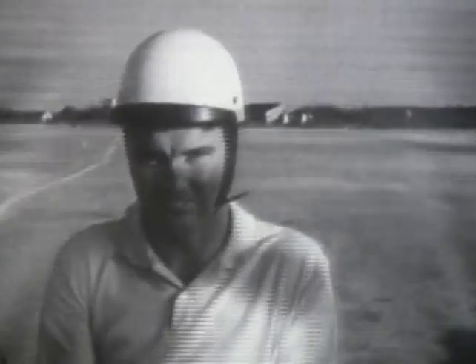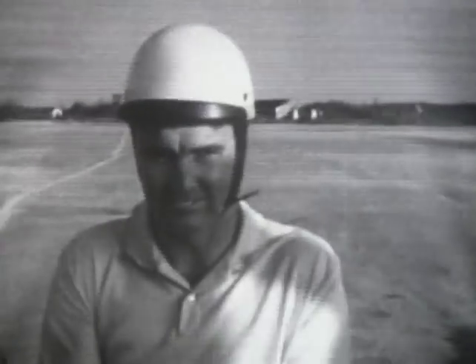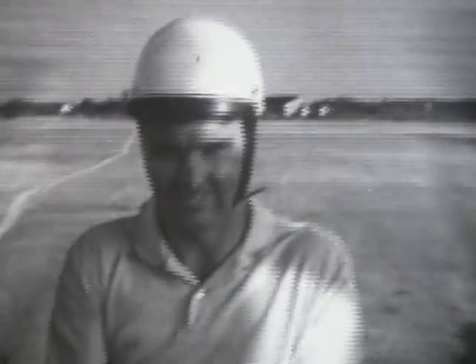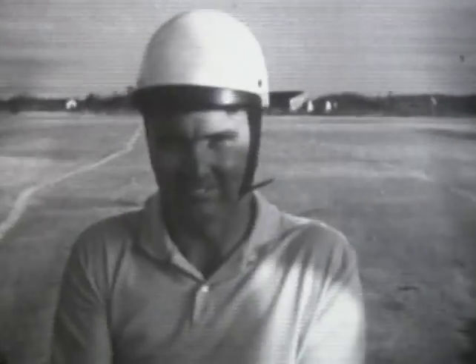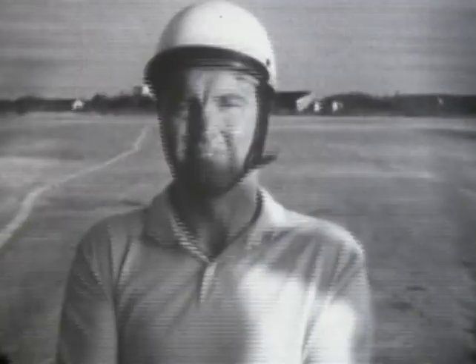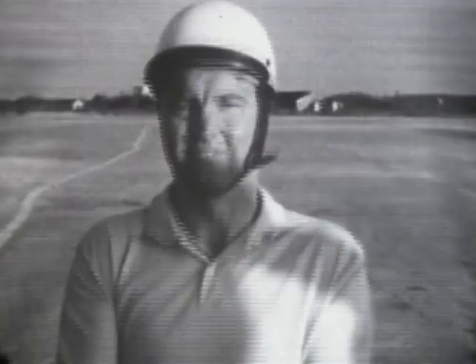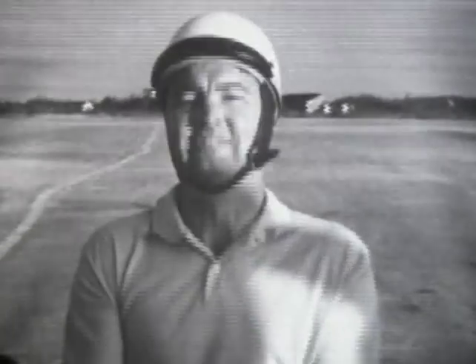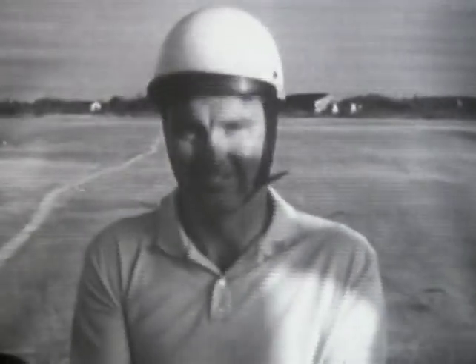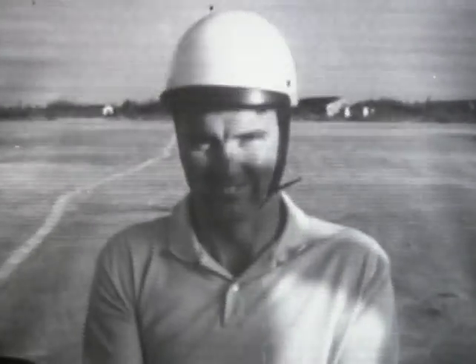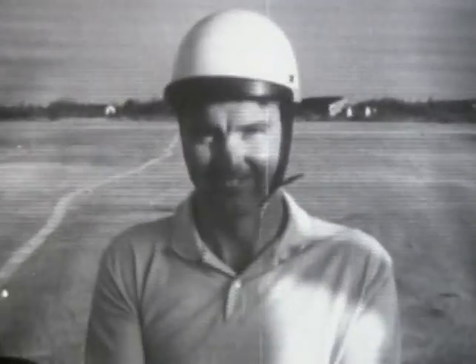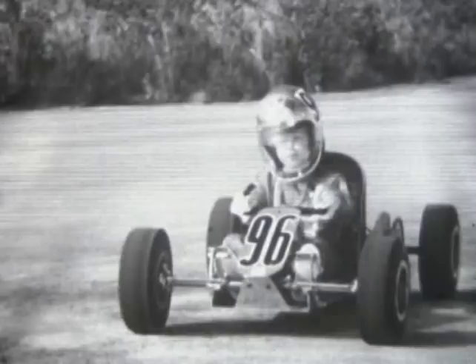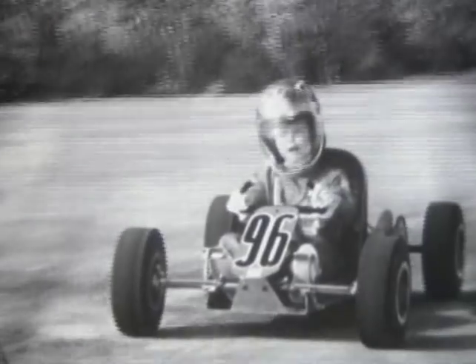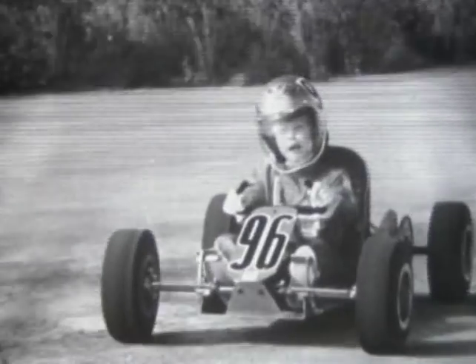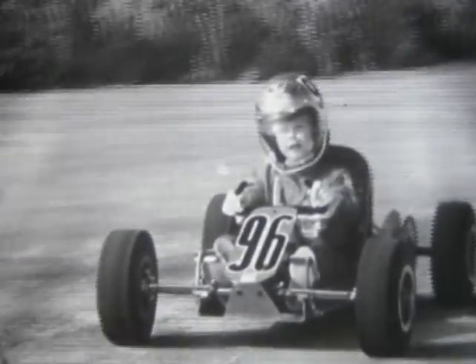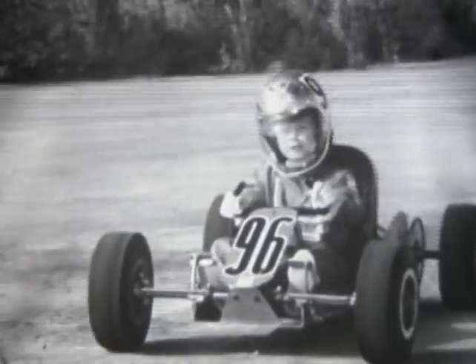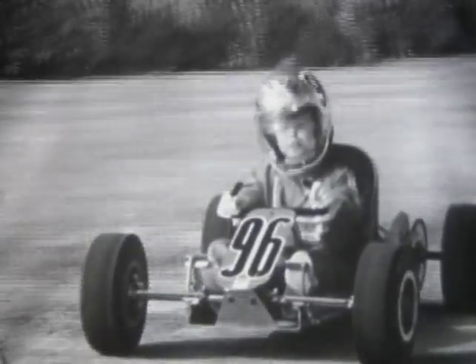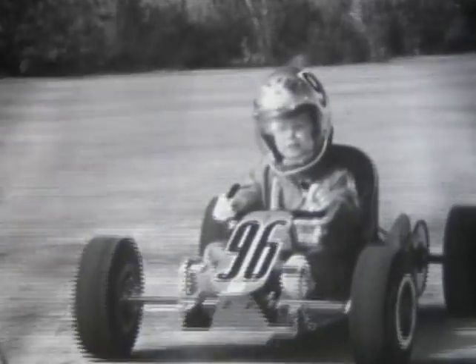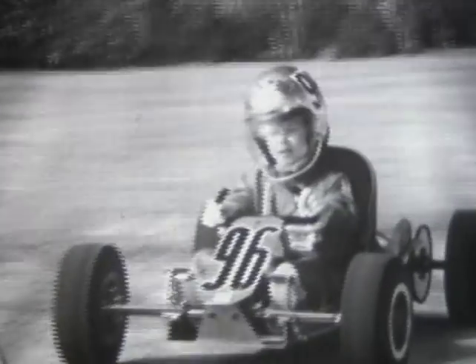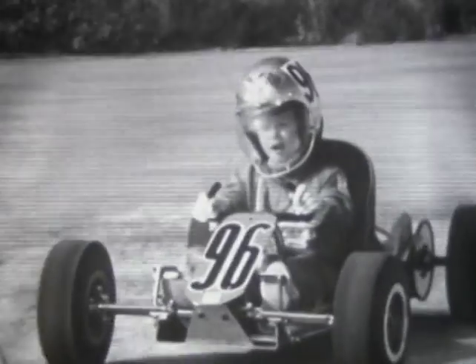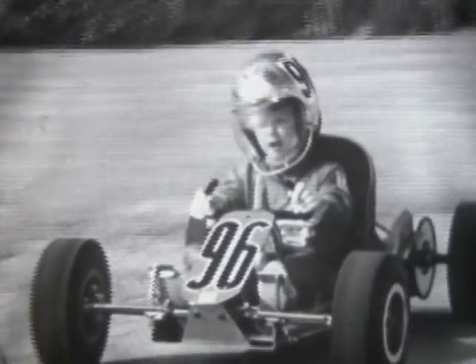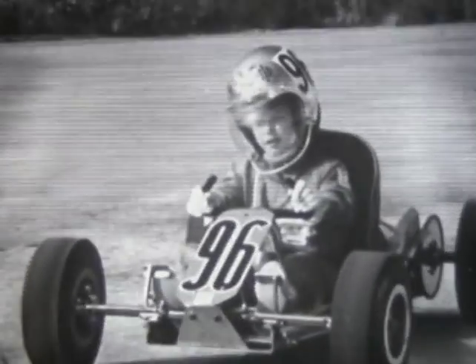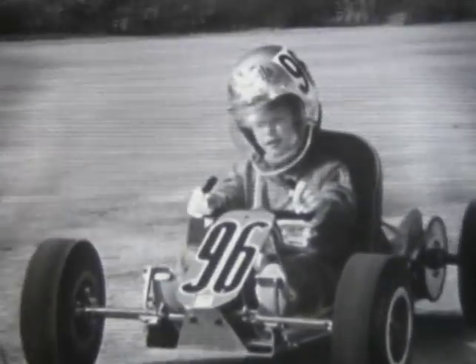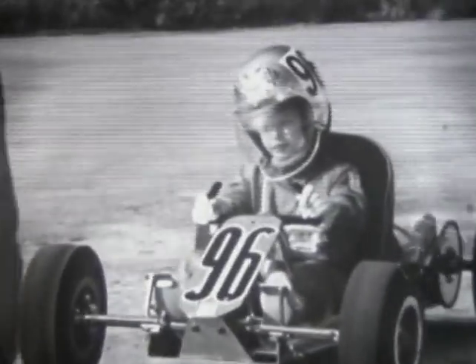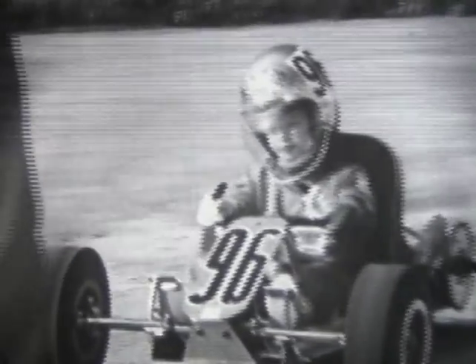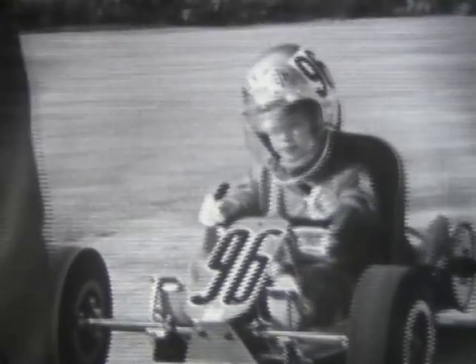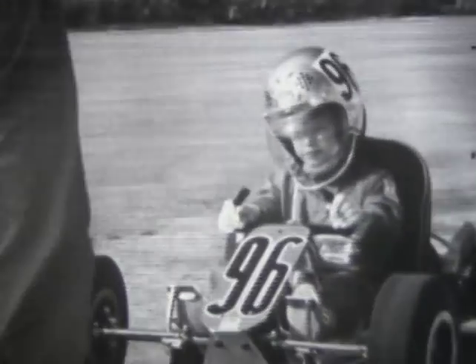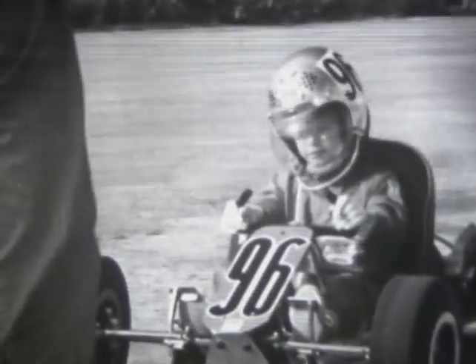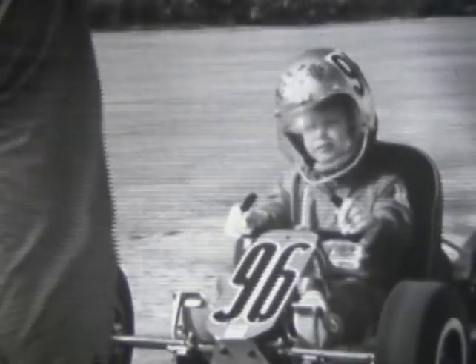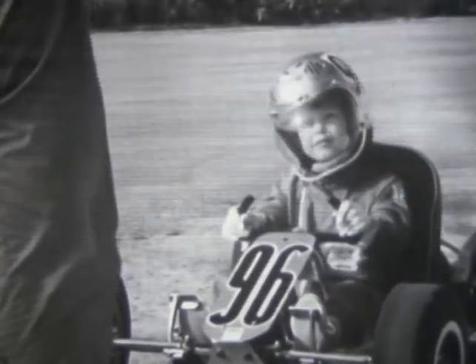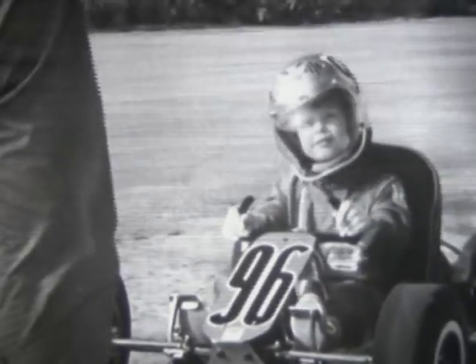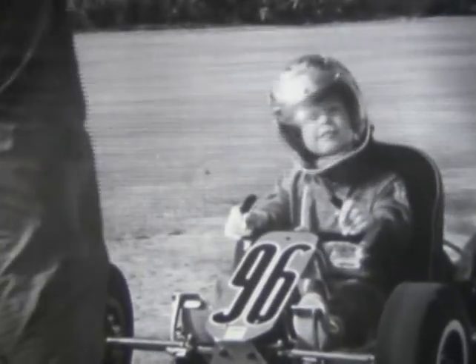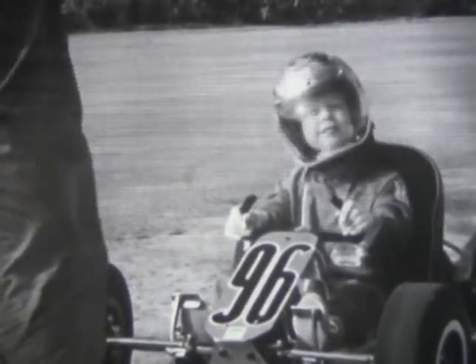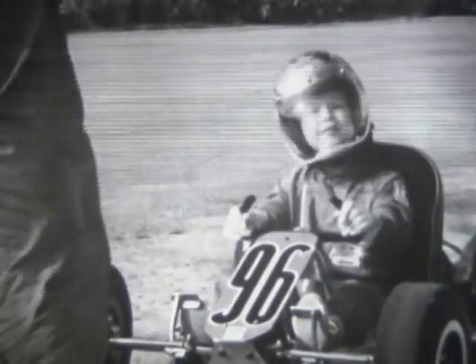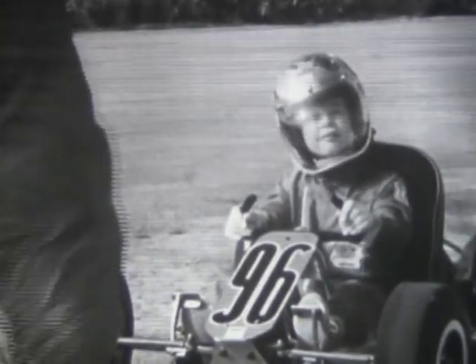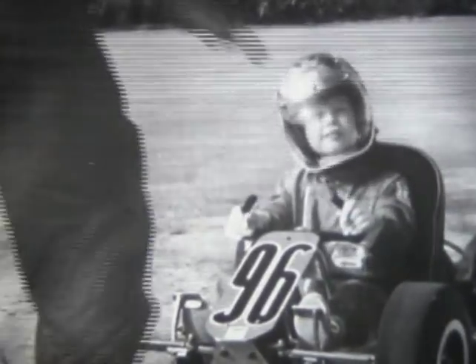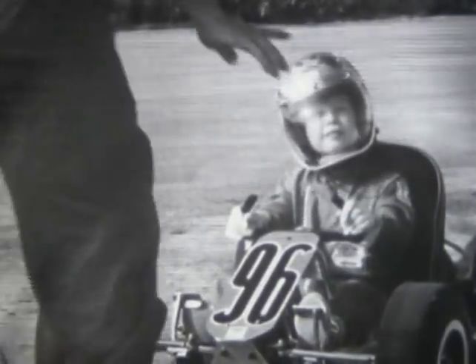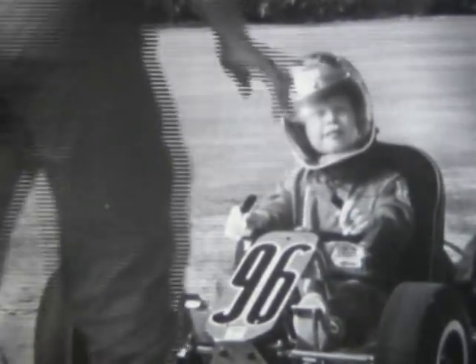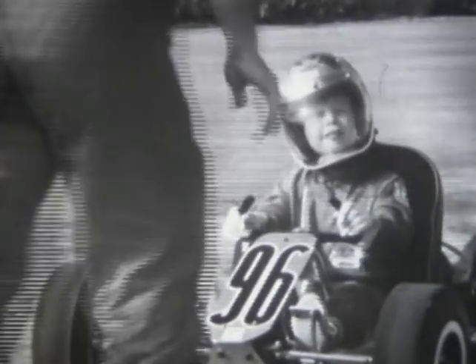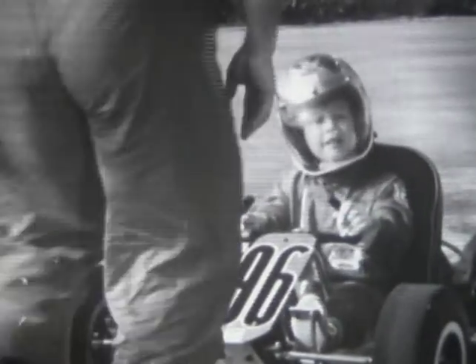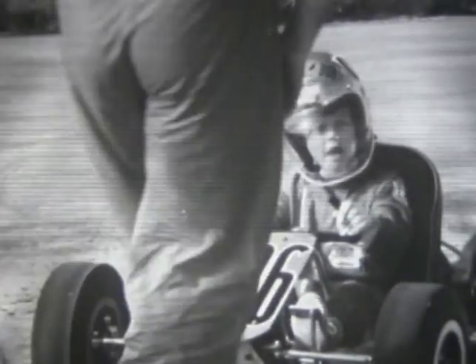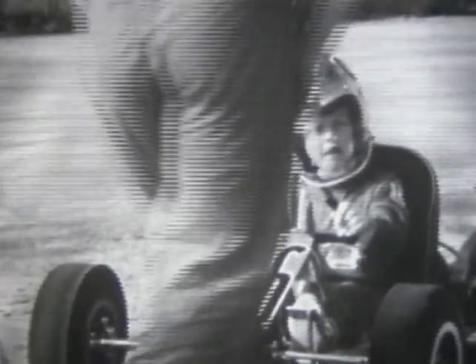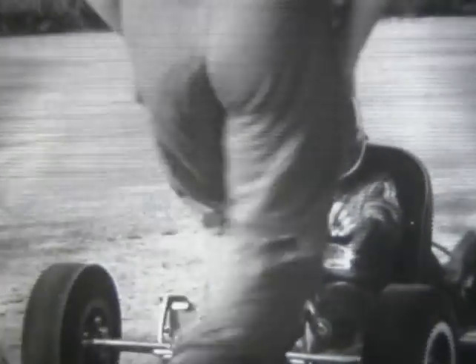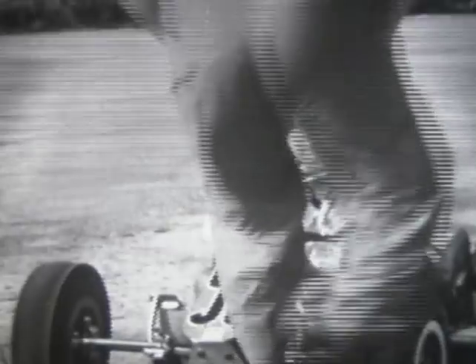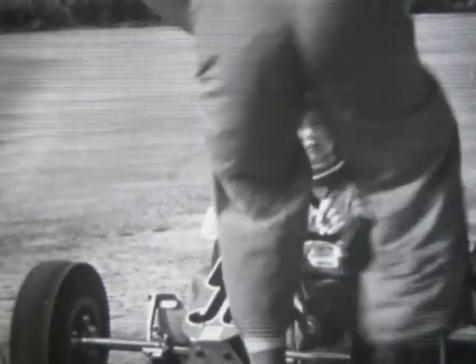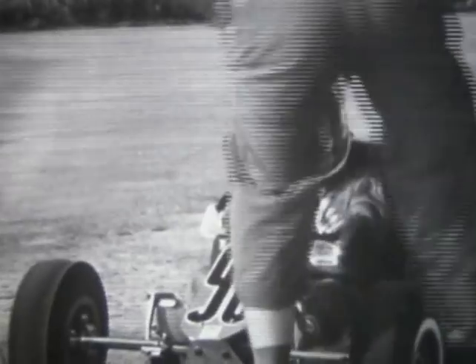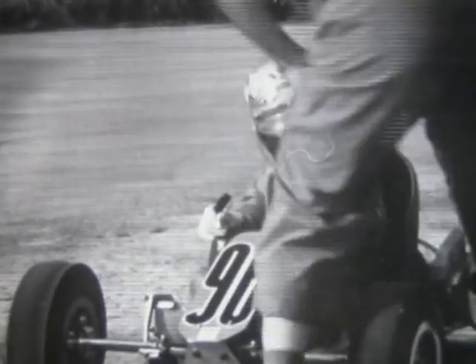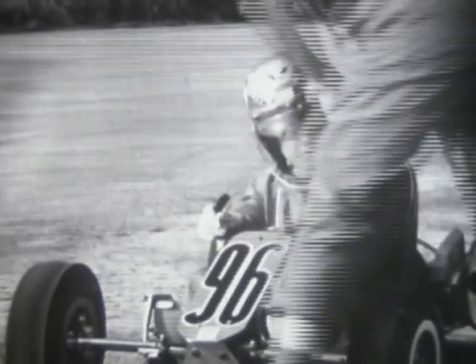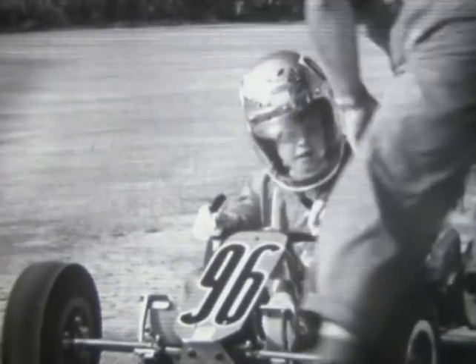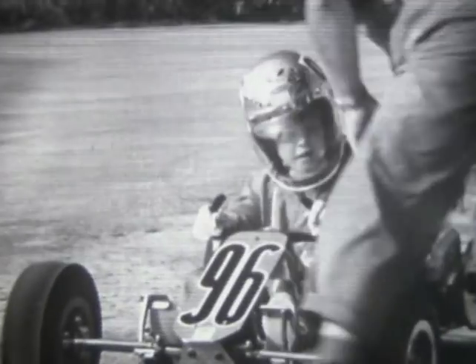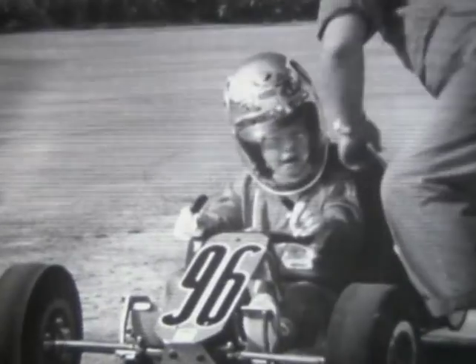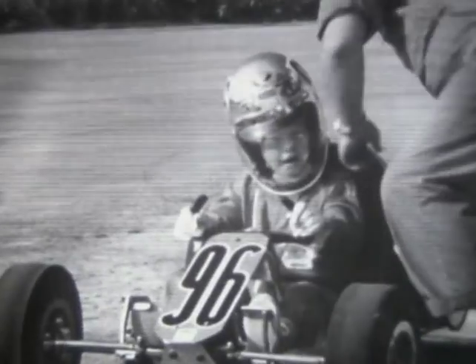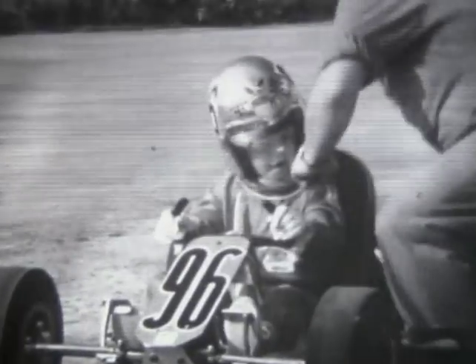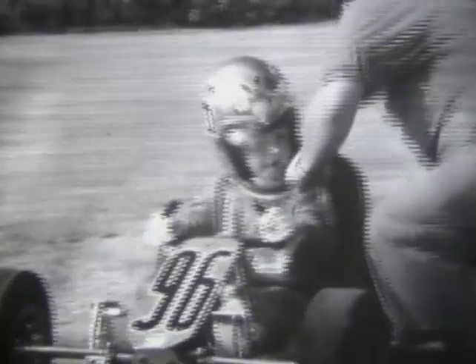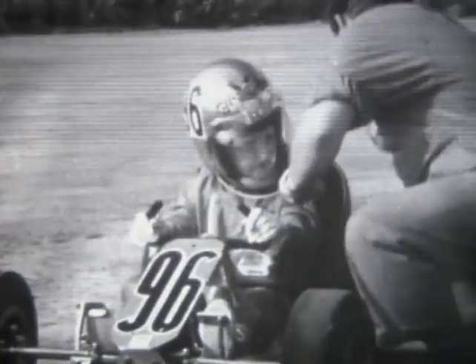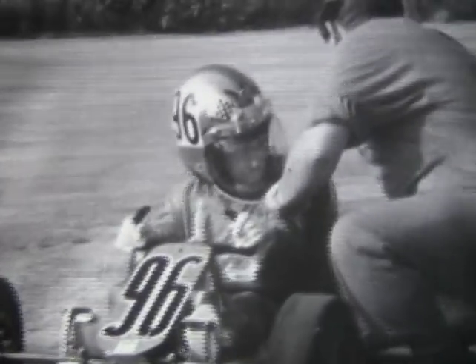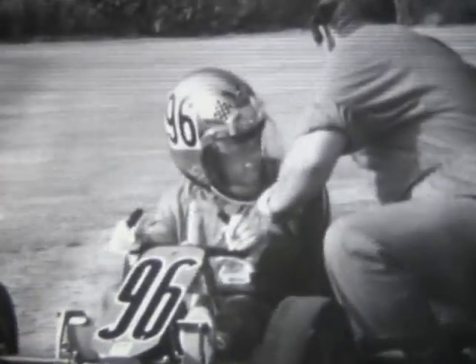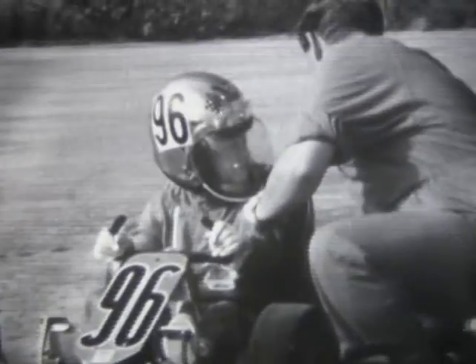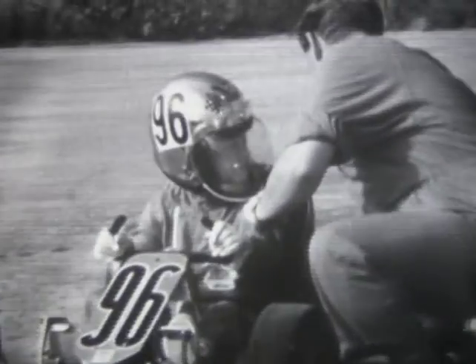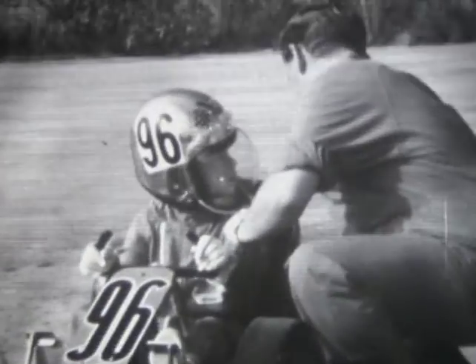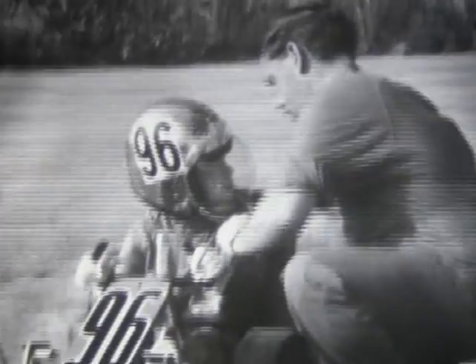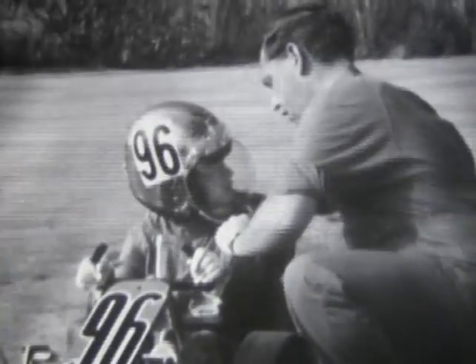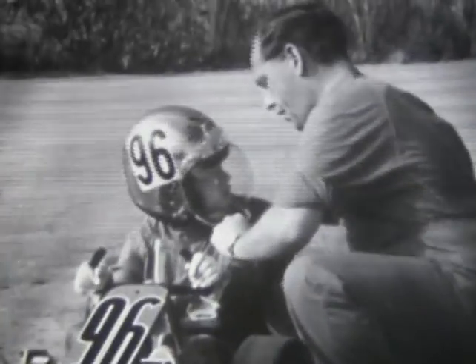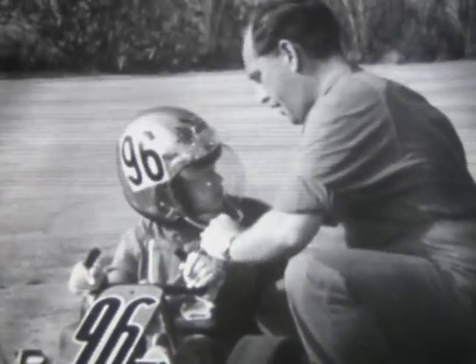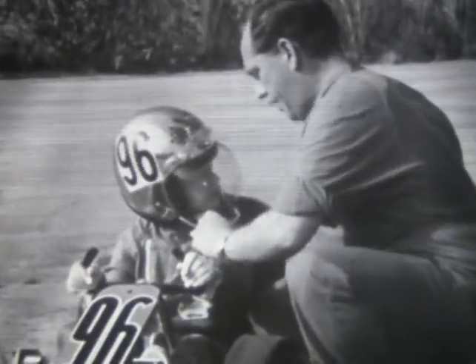Of course, the younger drivers have much less powerful carts. And that, I think, is the class that I belong in.